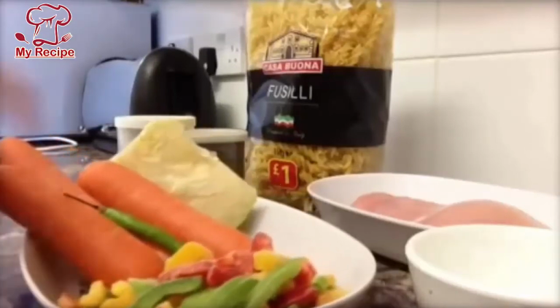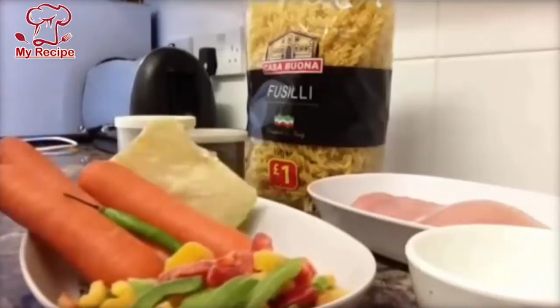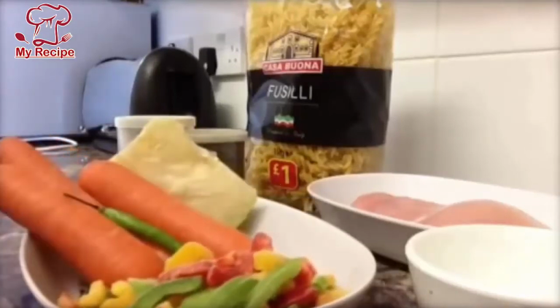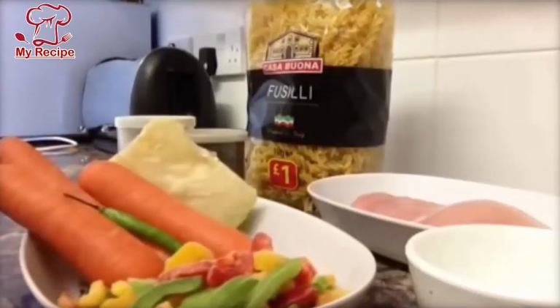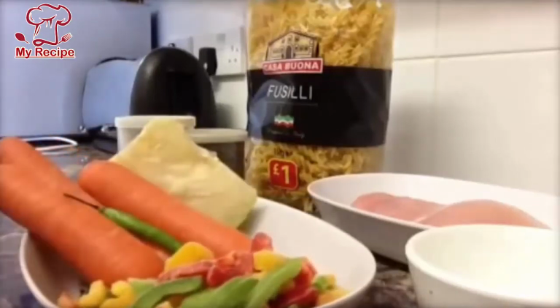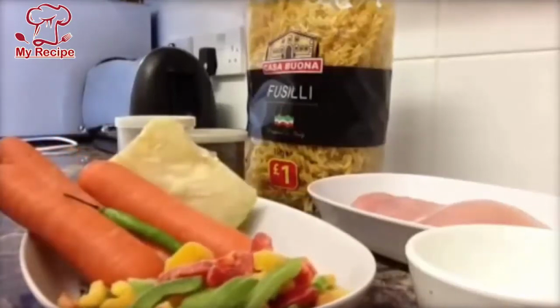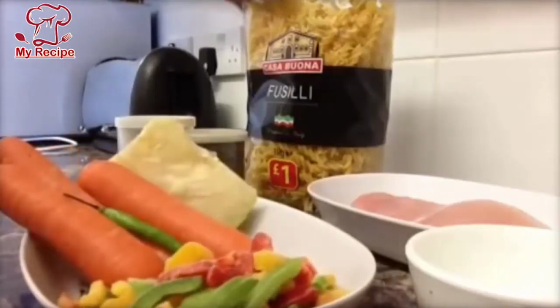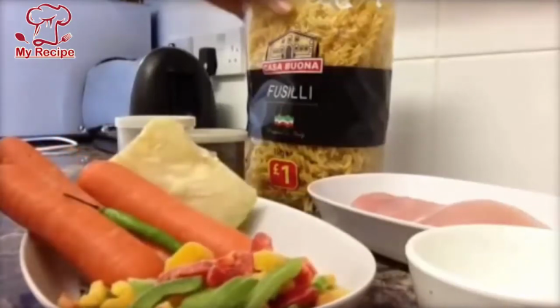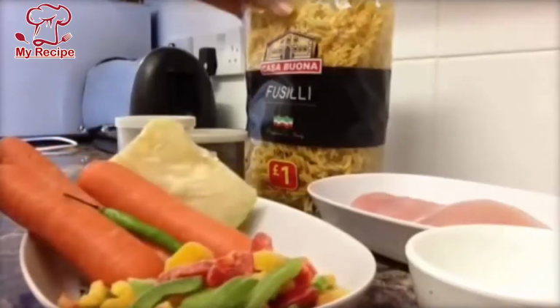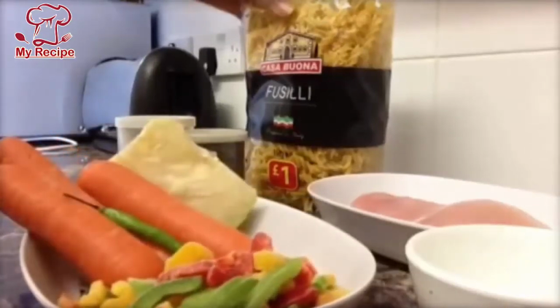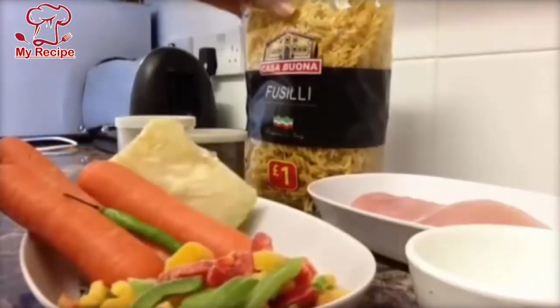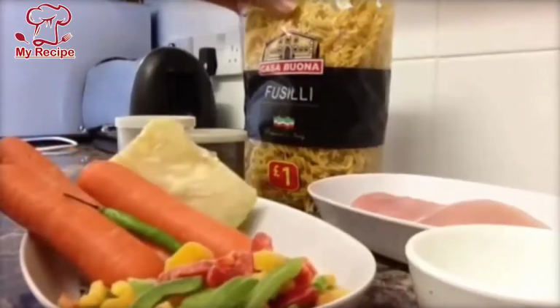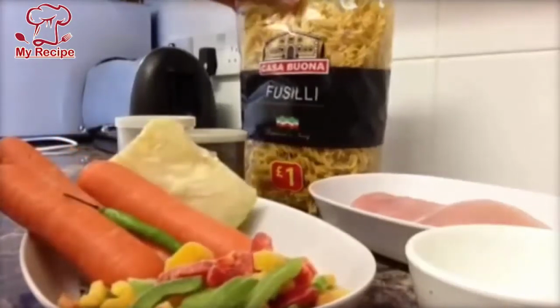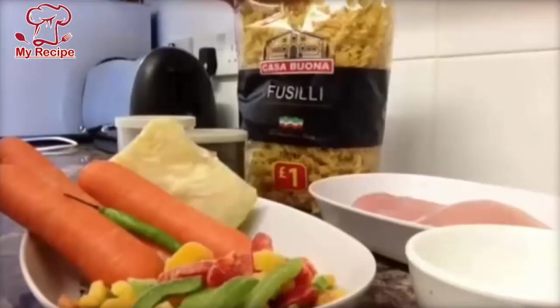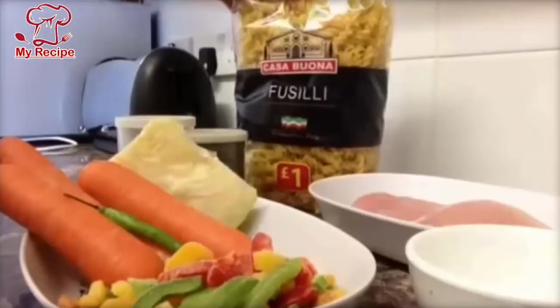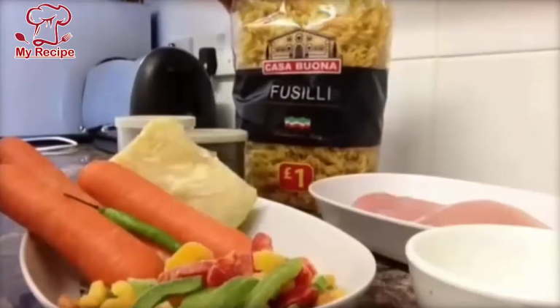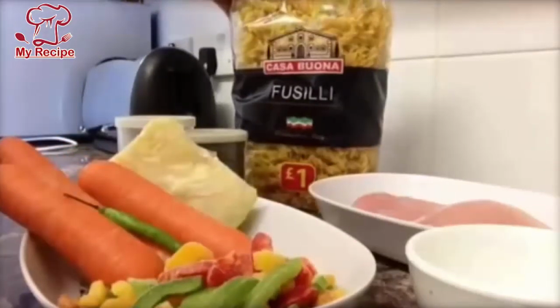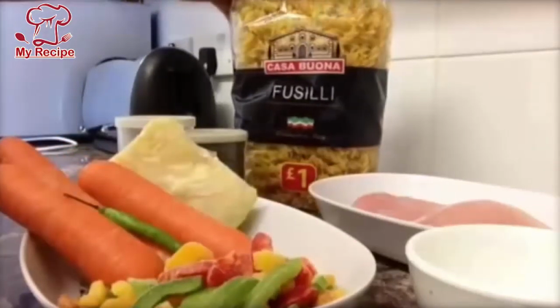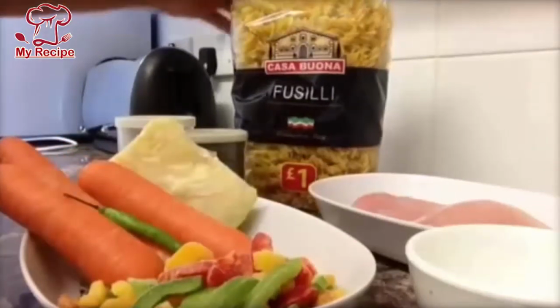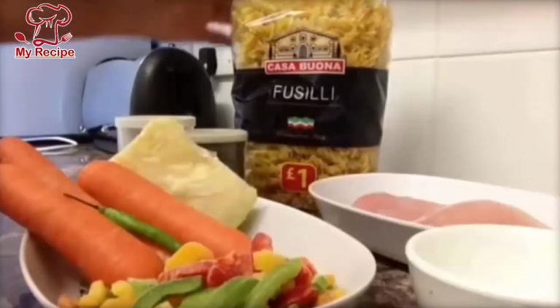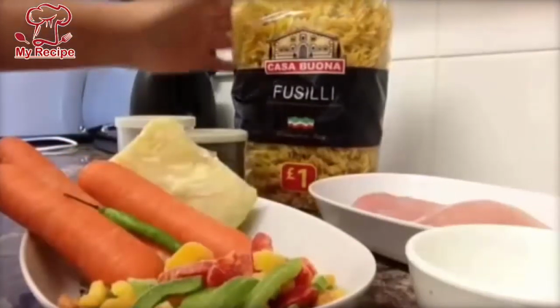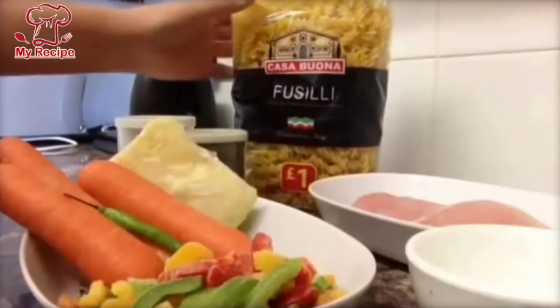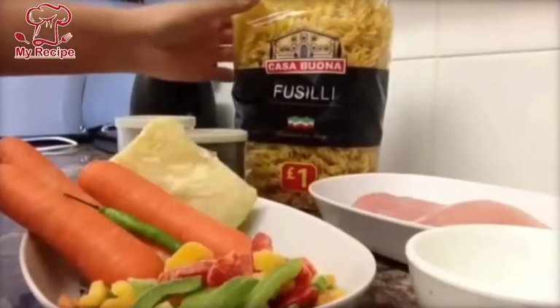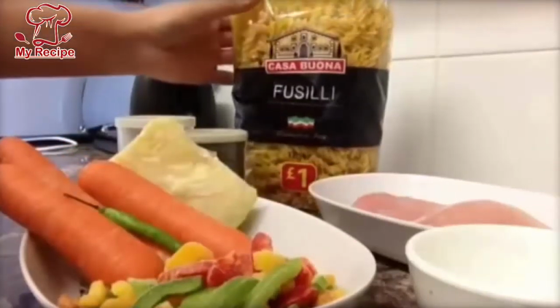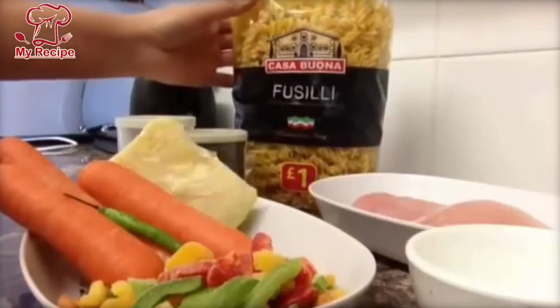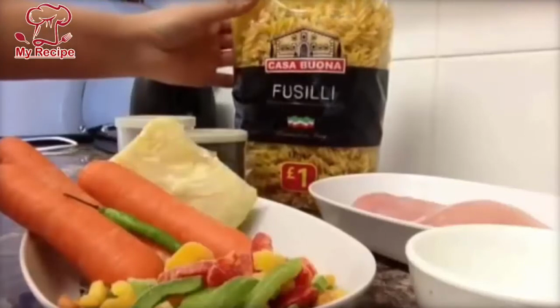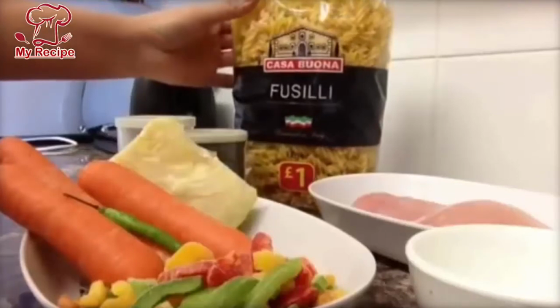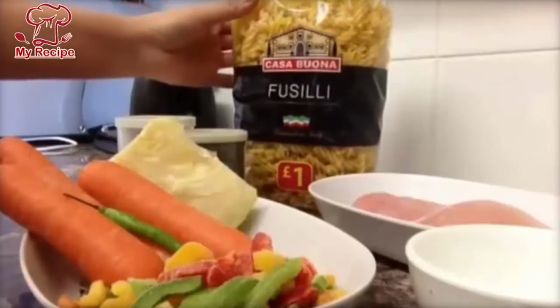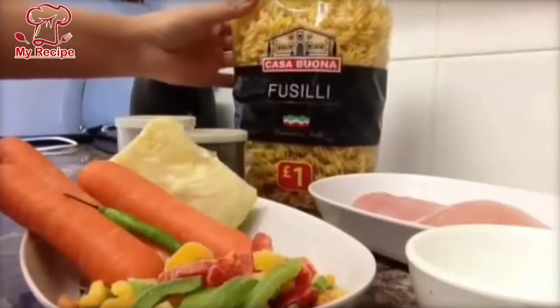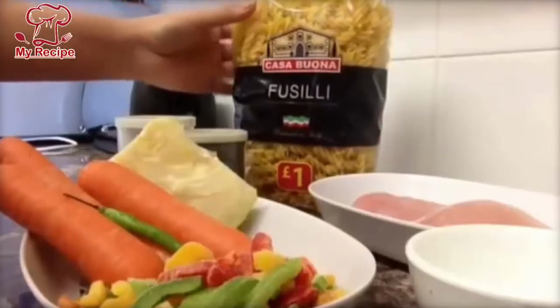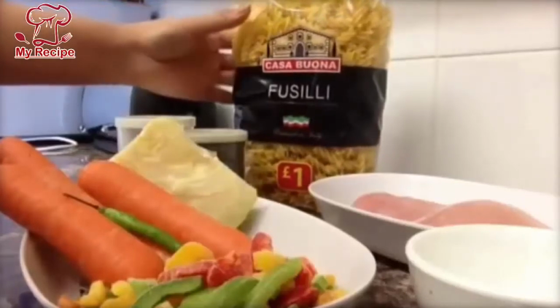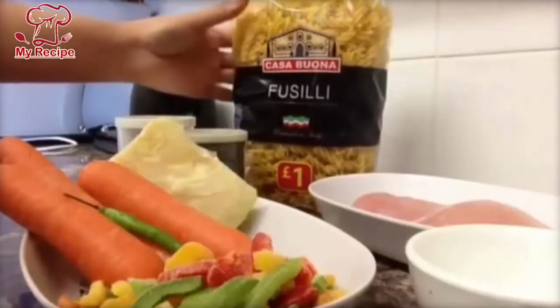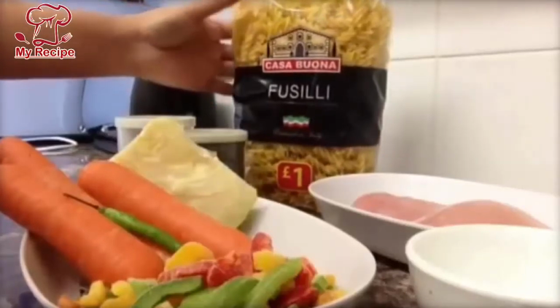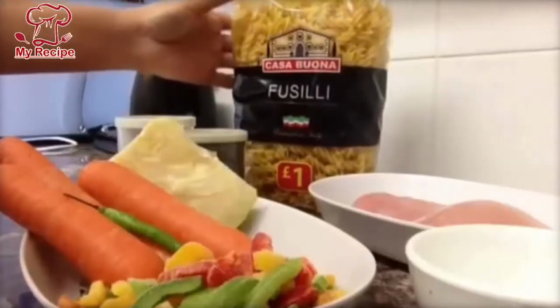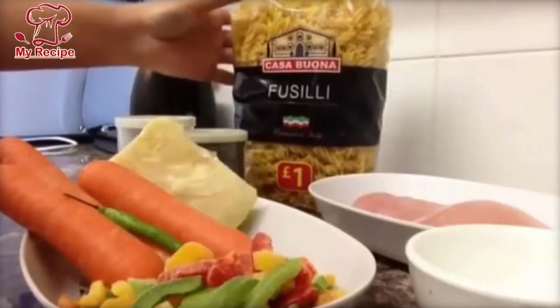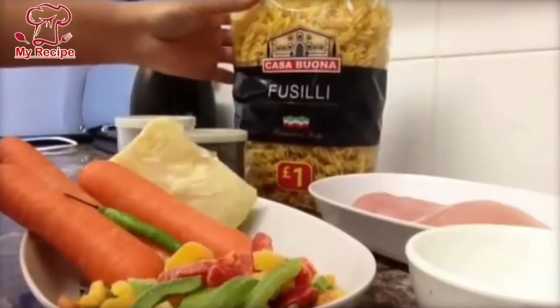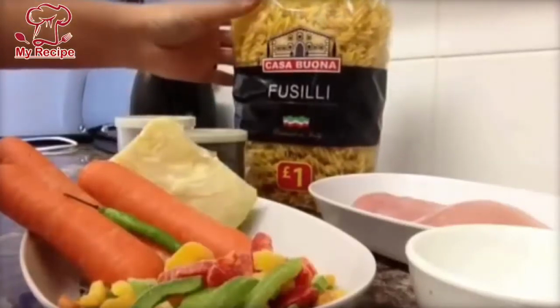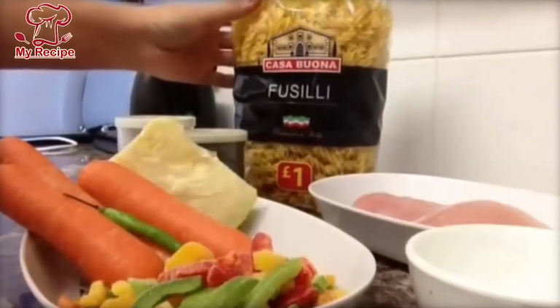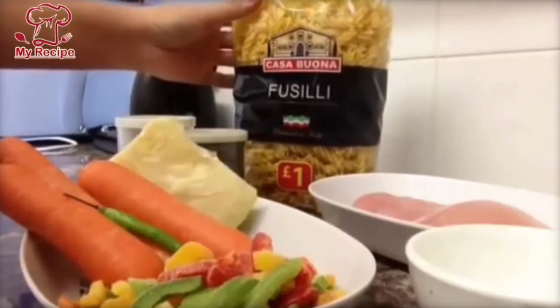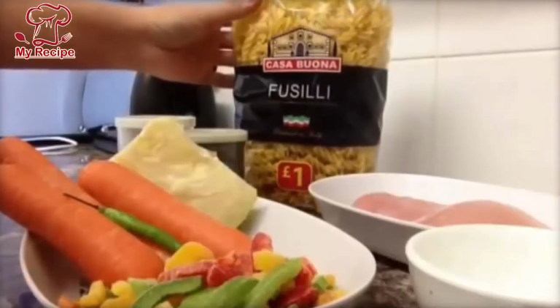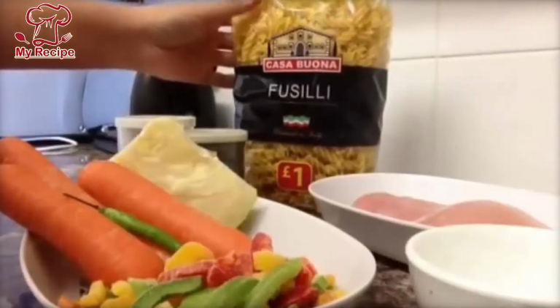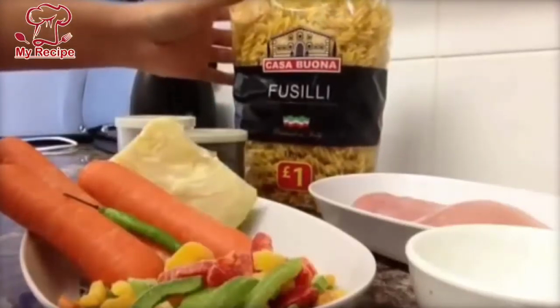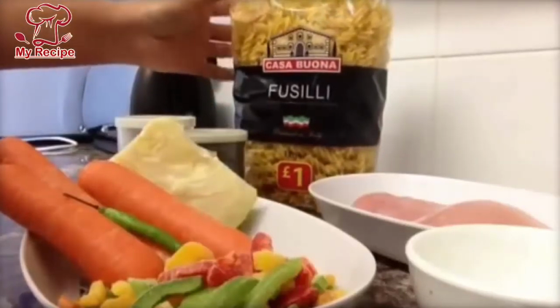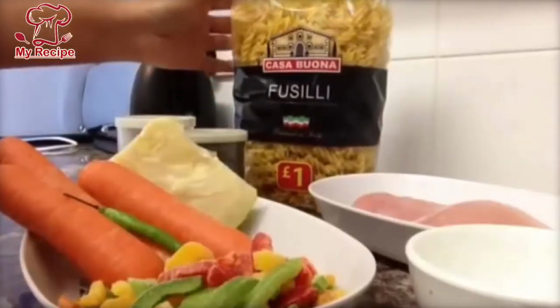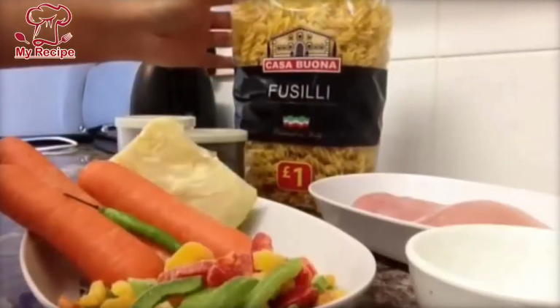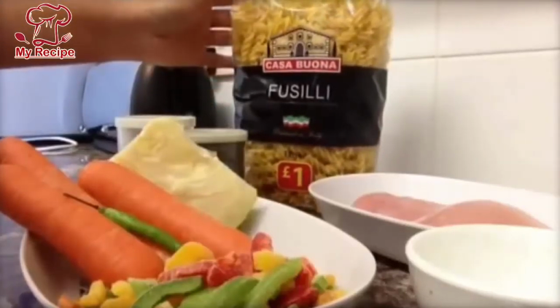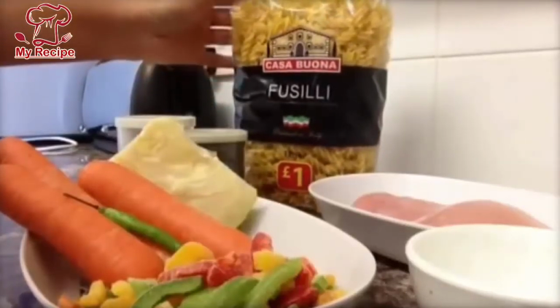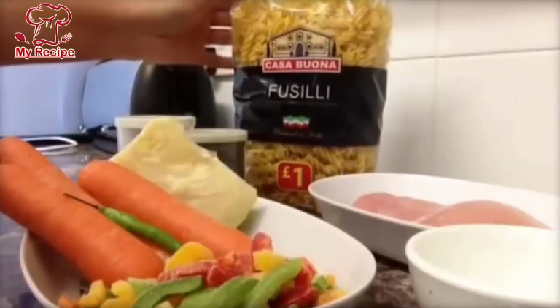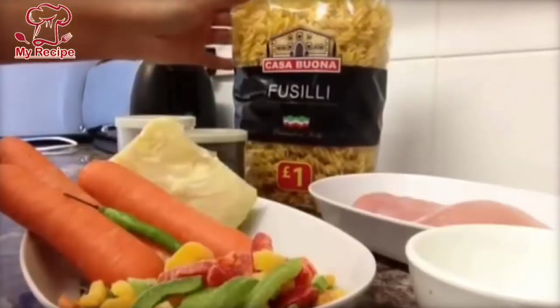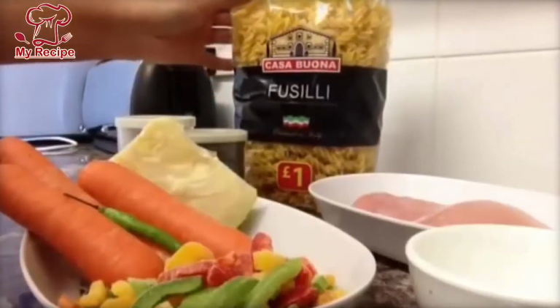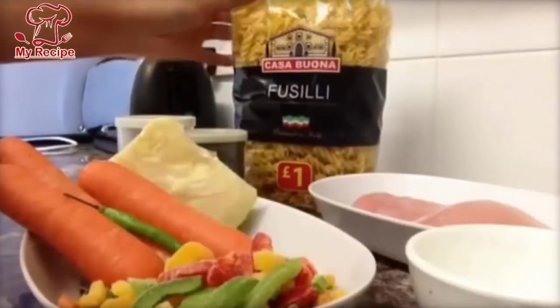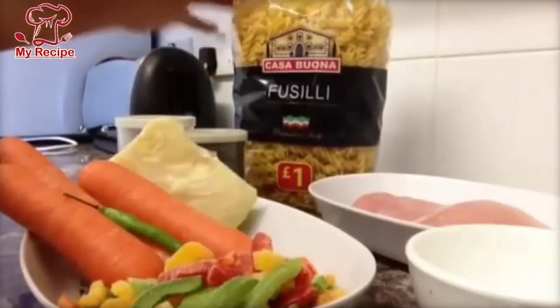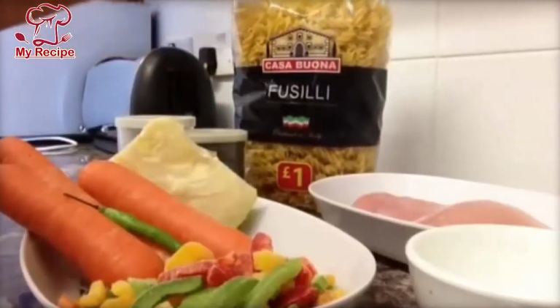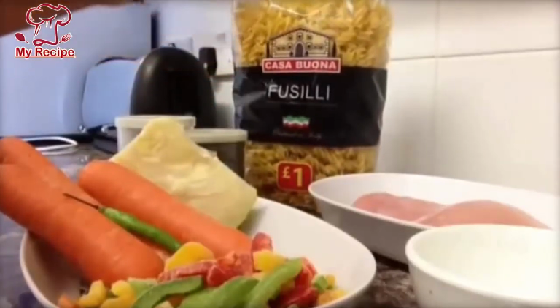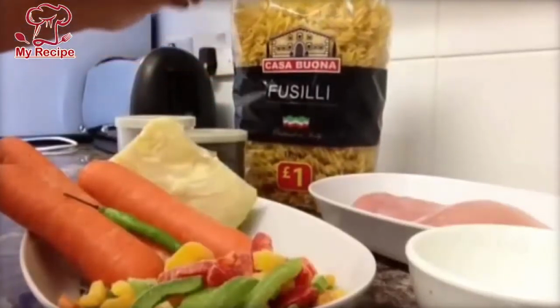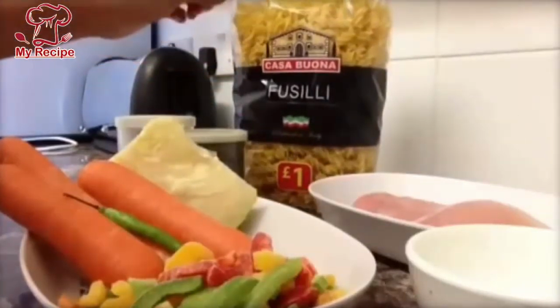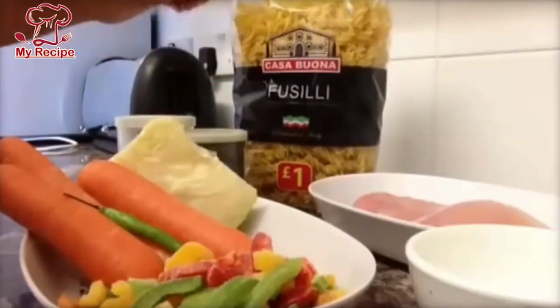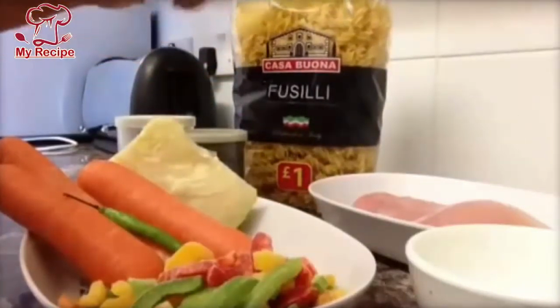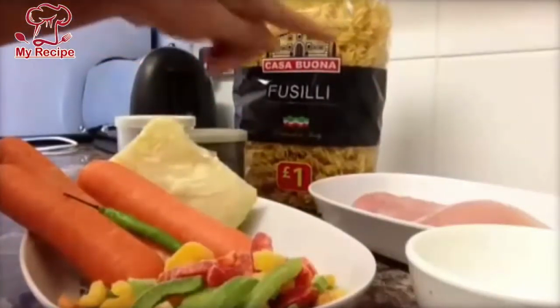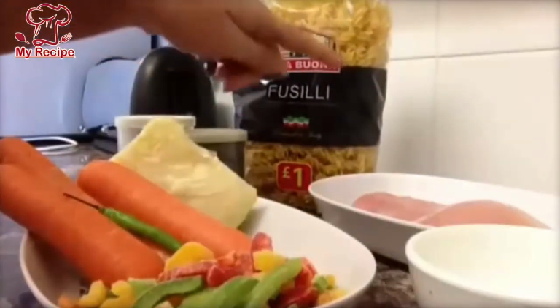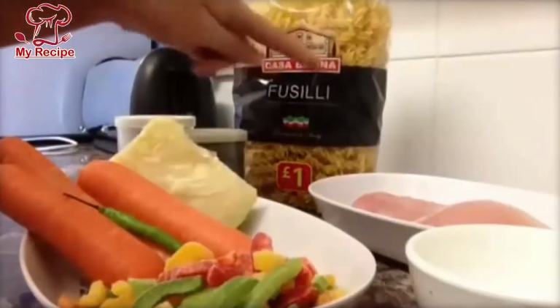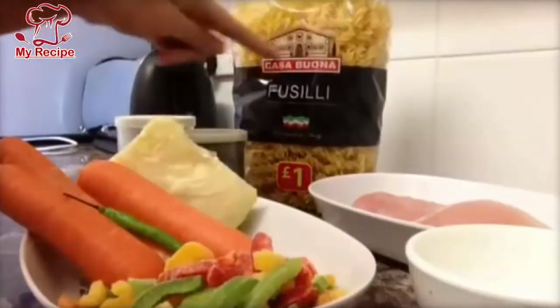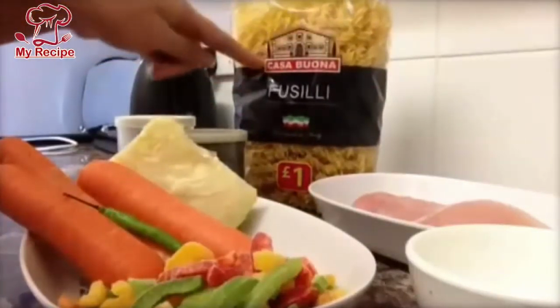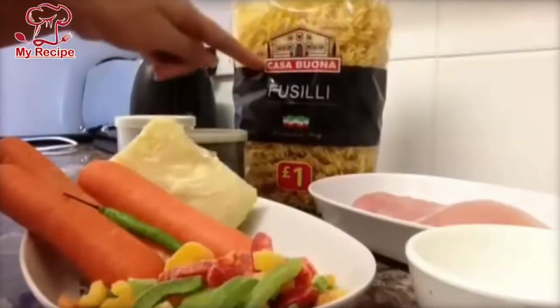First of all, I have a package of pasta that is 1 kg, but I will make it for half kg.